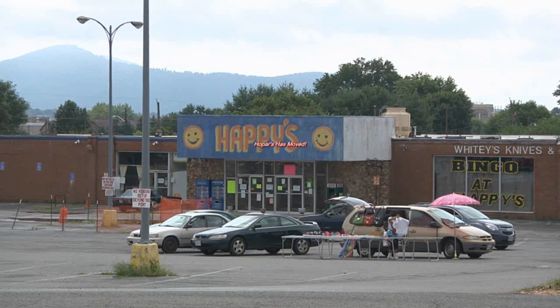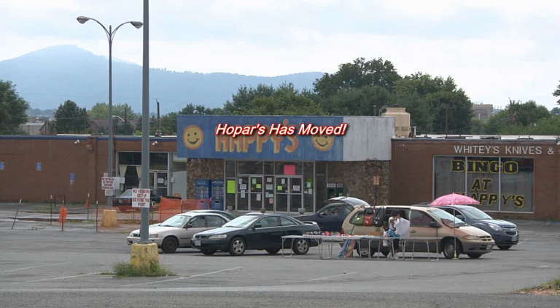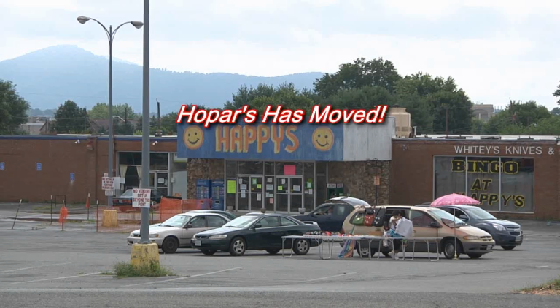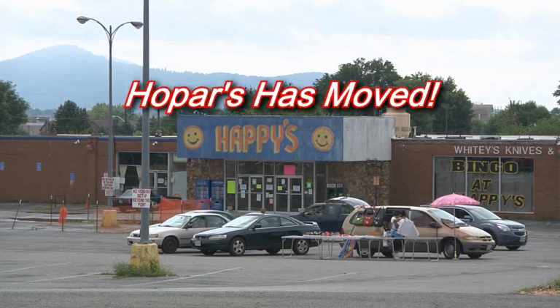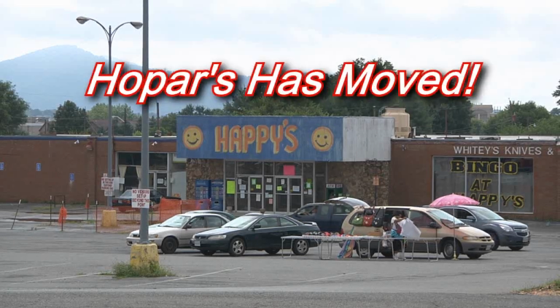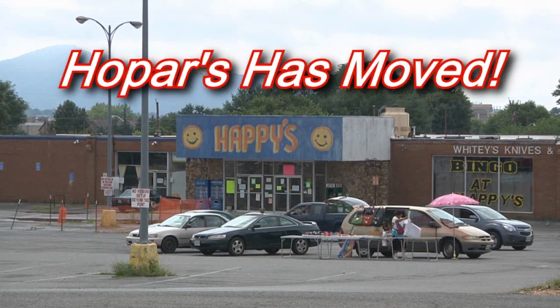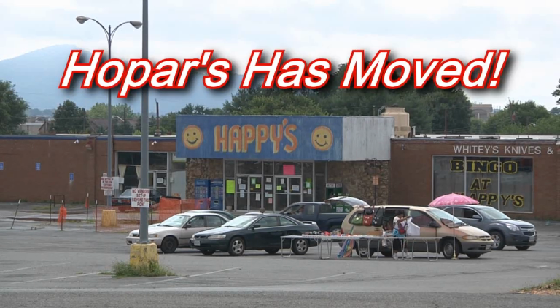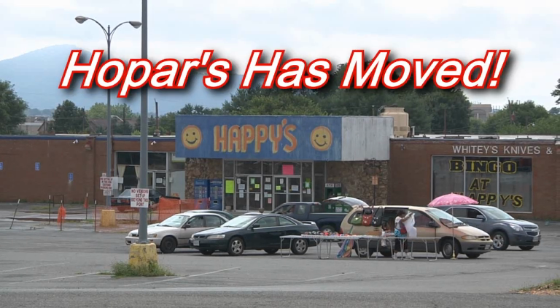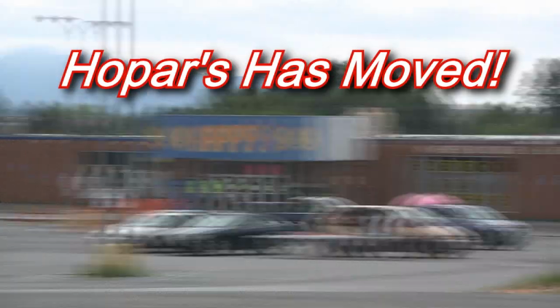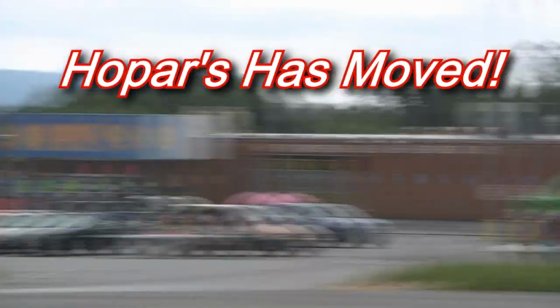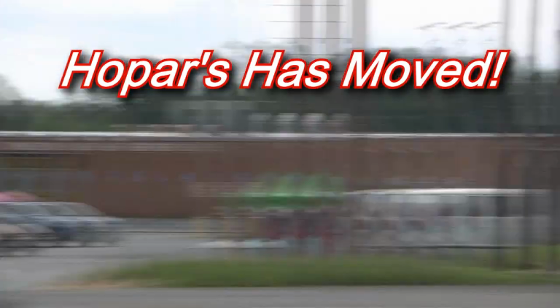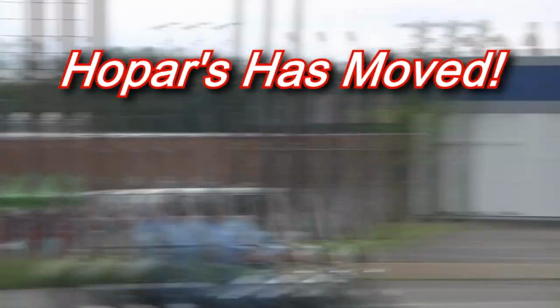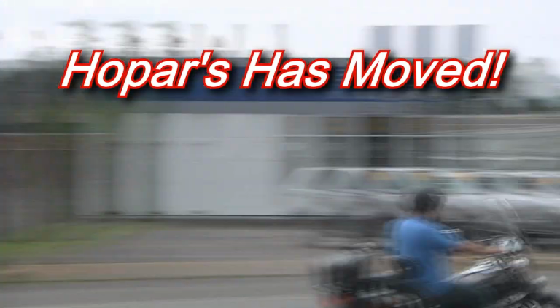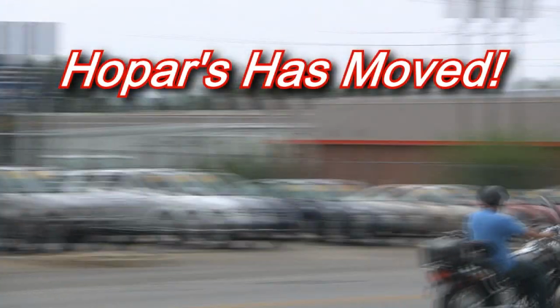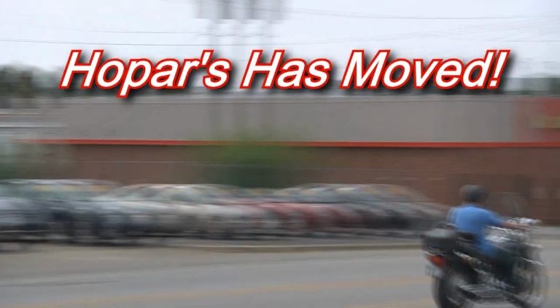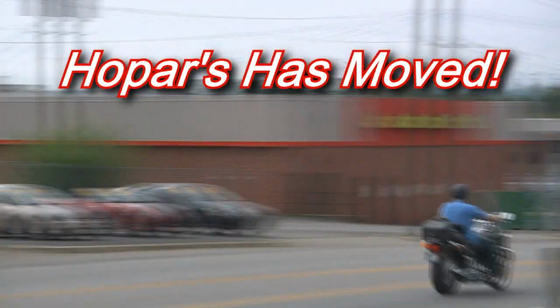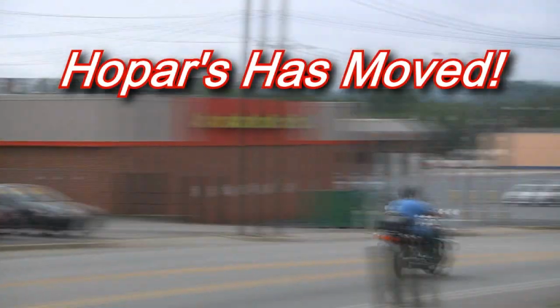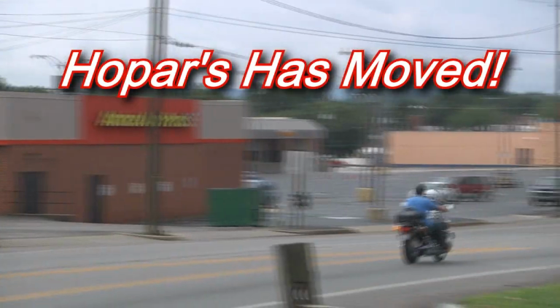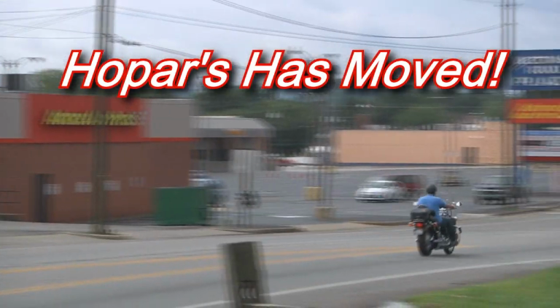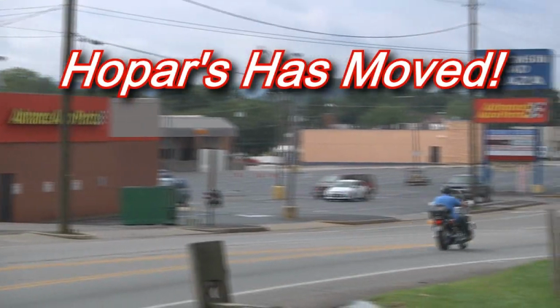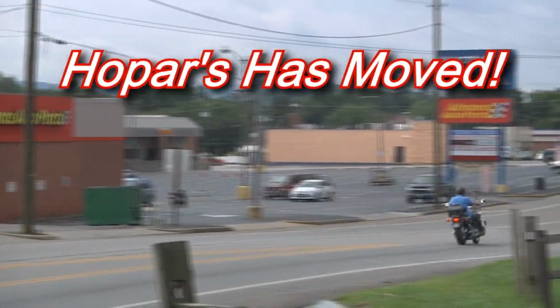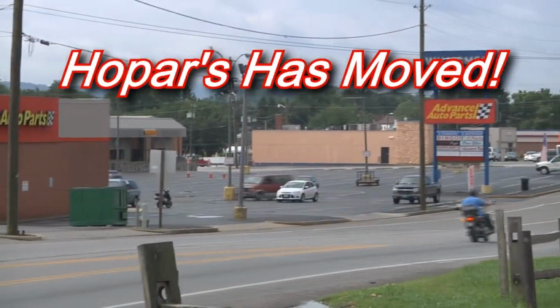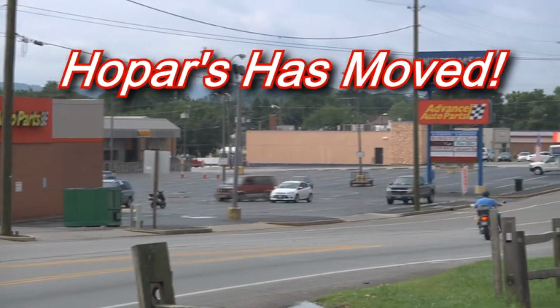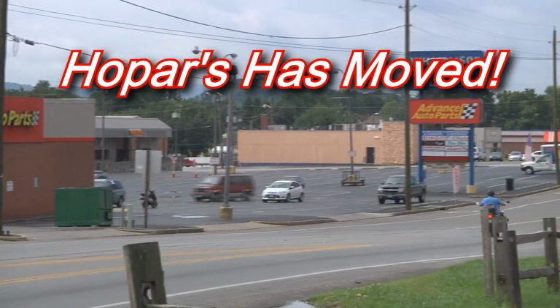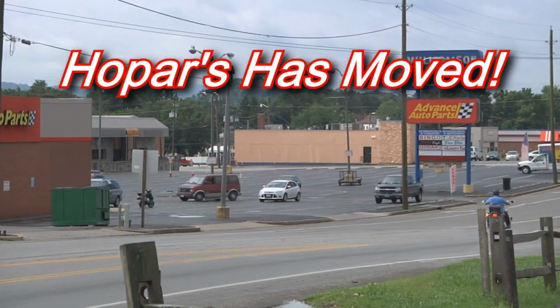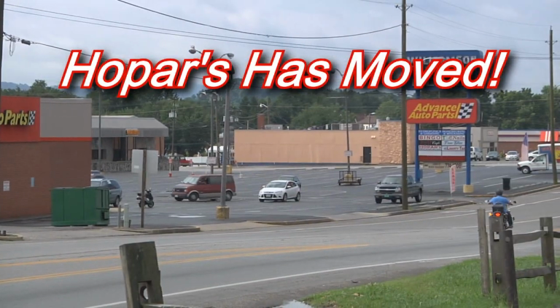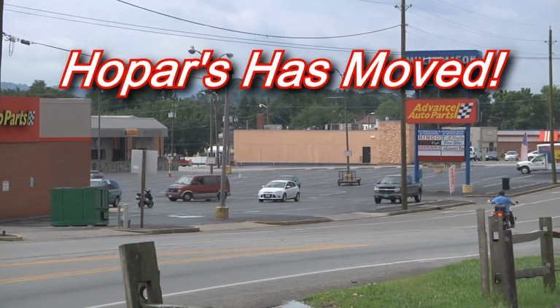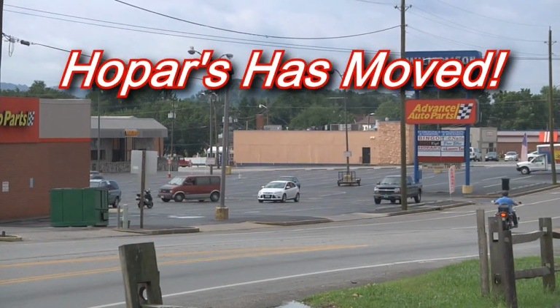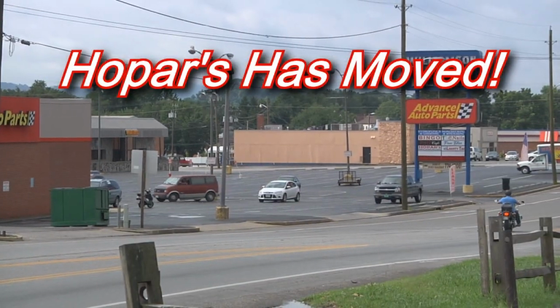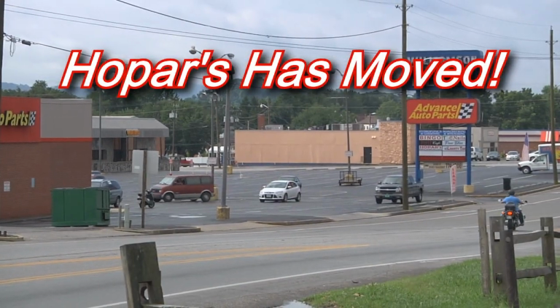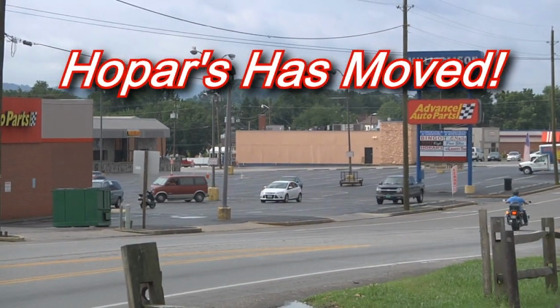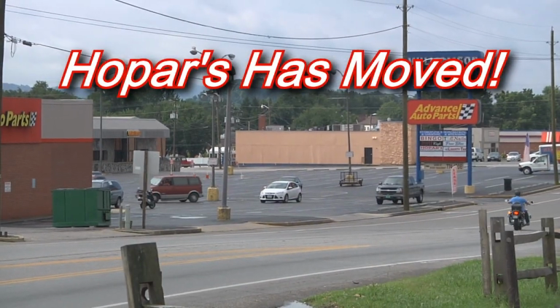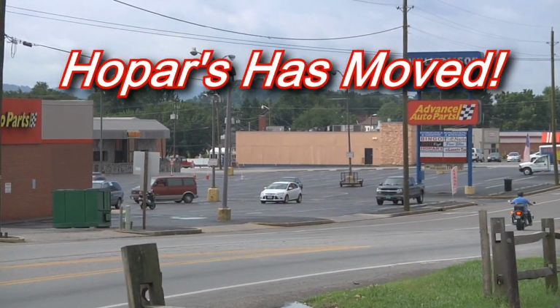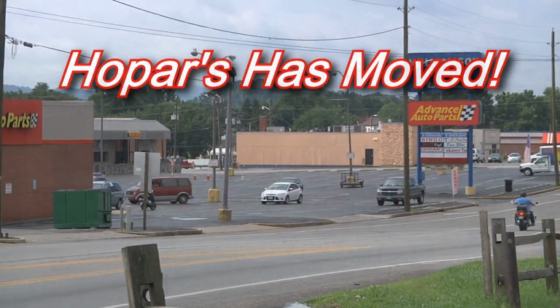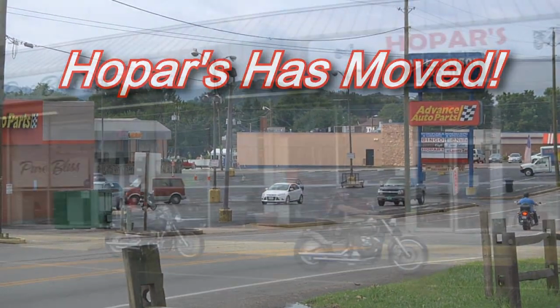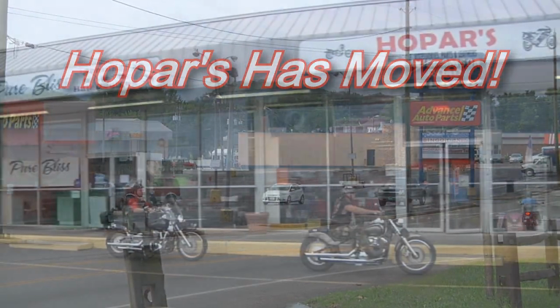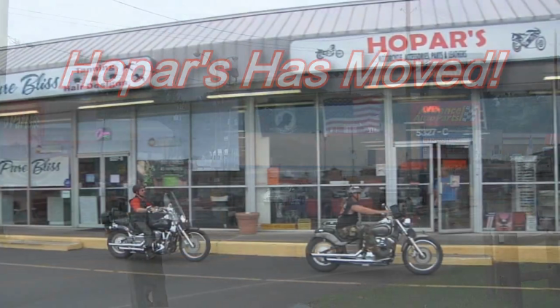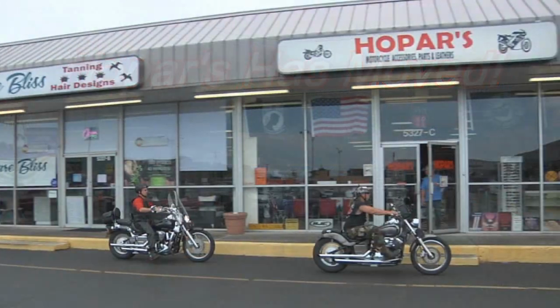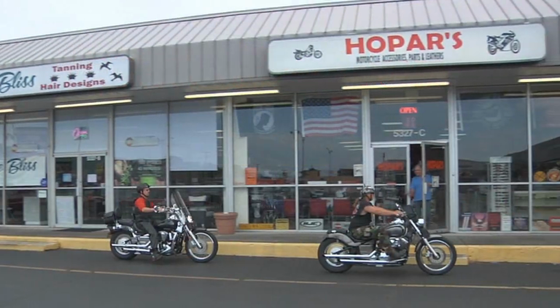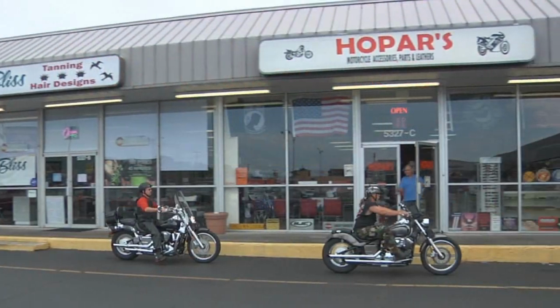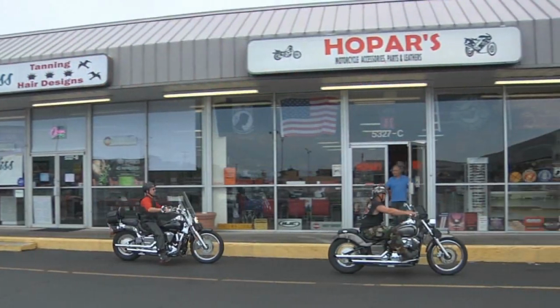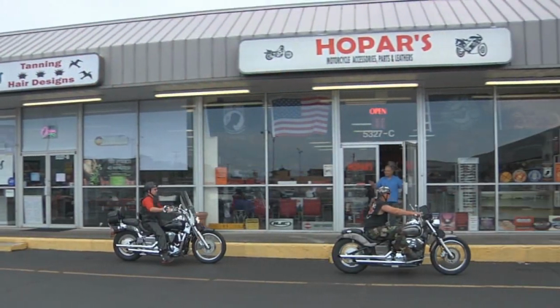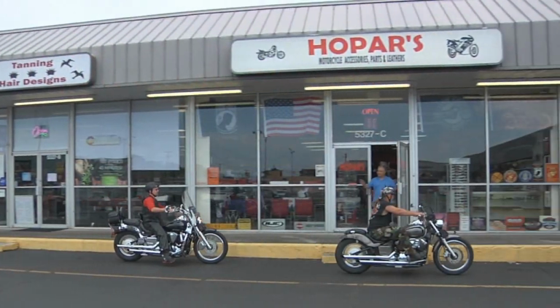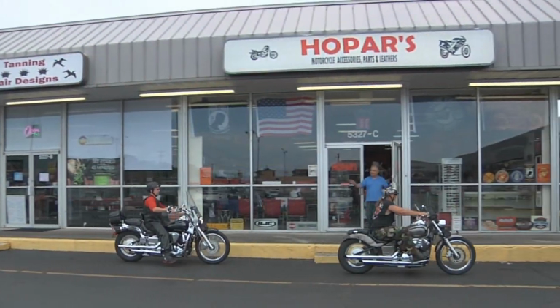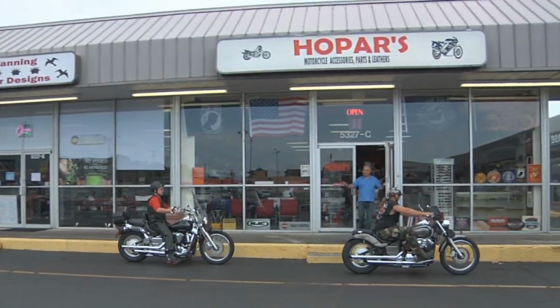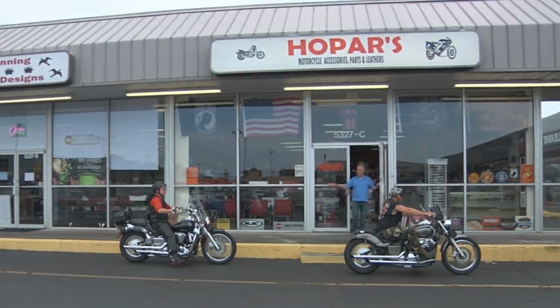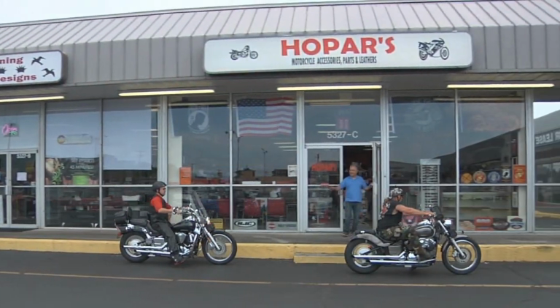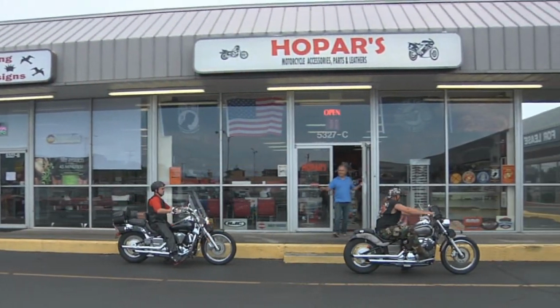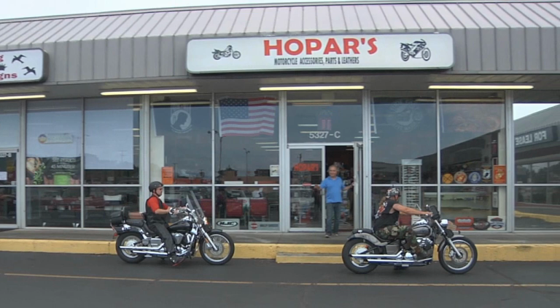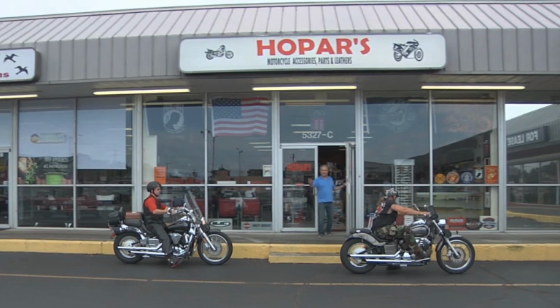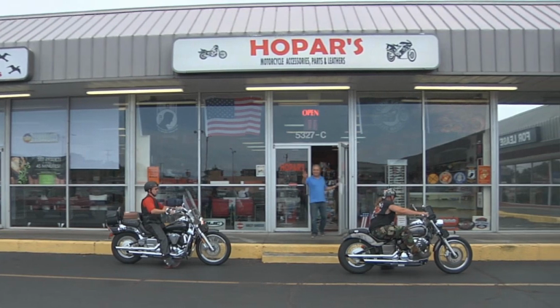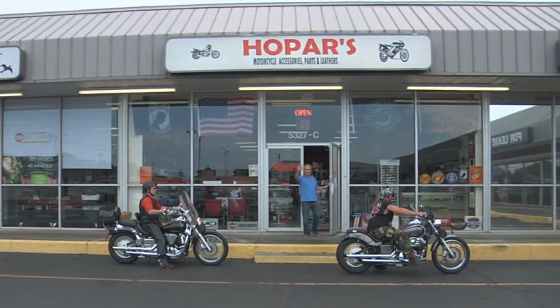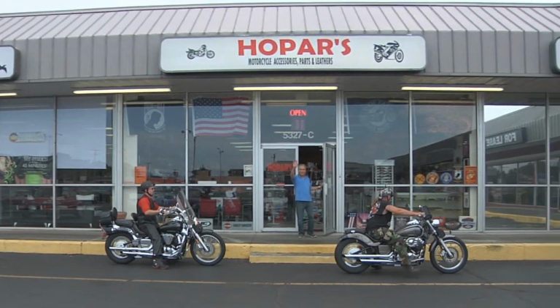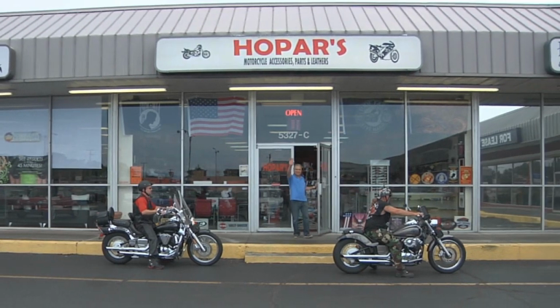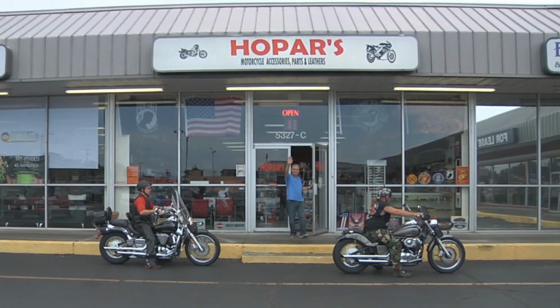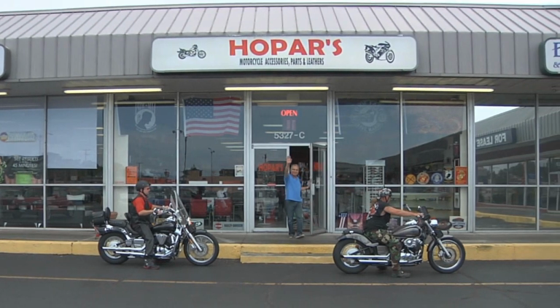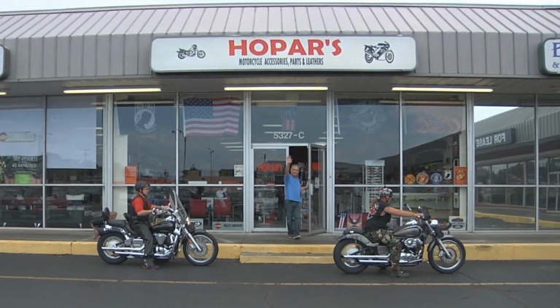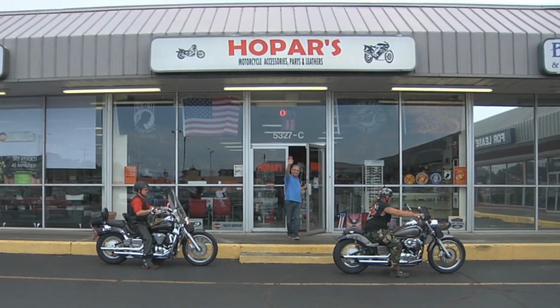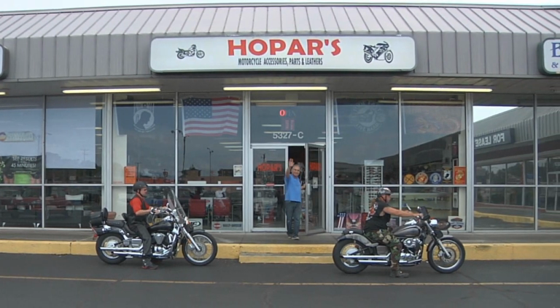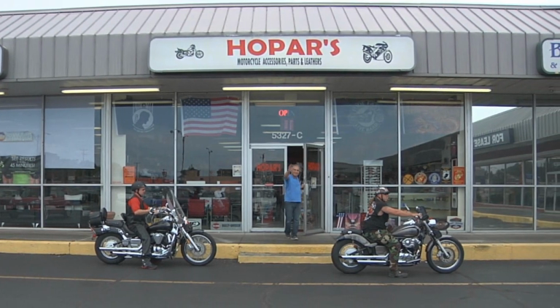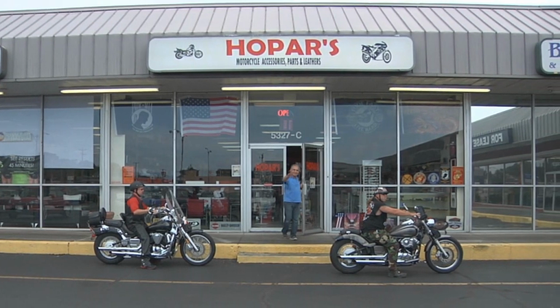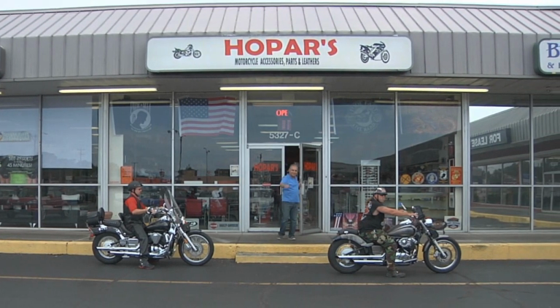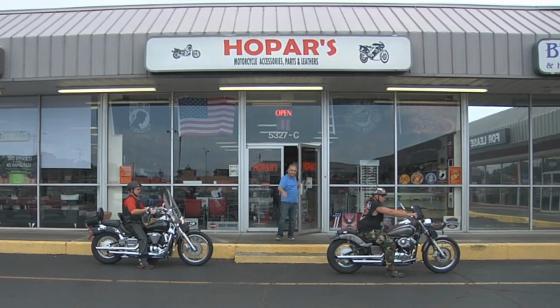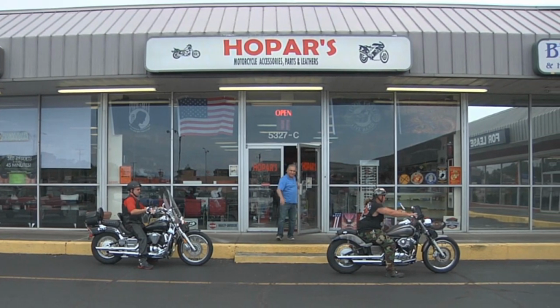Hopars has moved from Happies to just down the street. Get ready to ride in style at the all-new Hopars on Williamson Road.